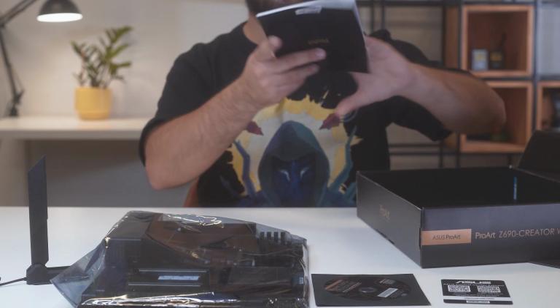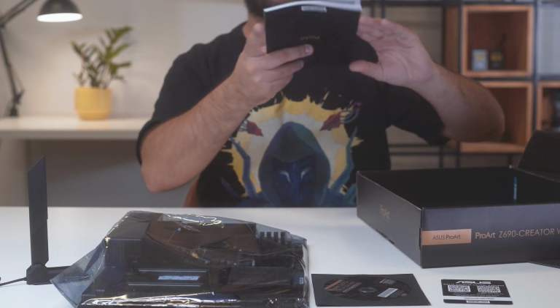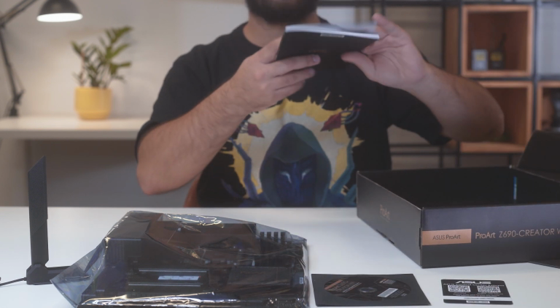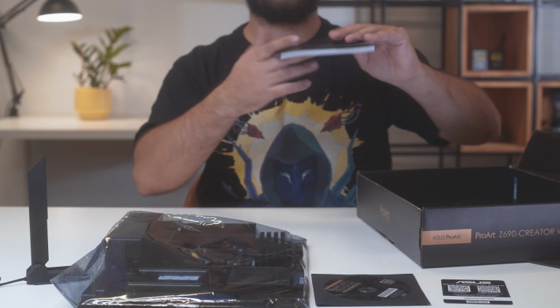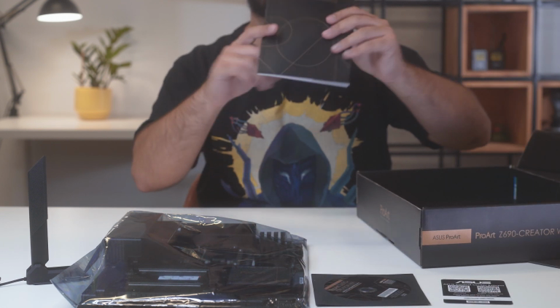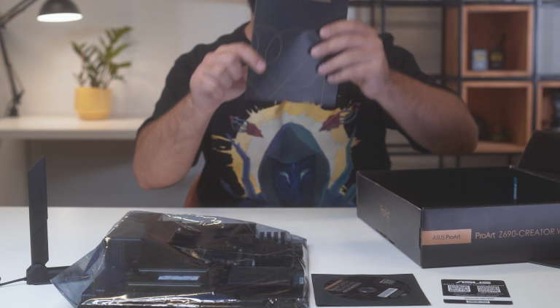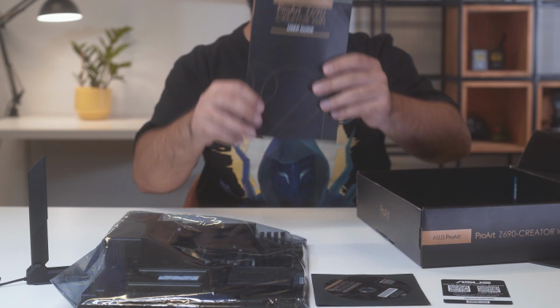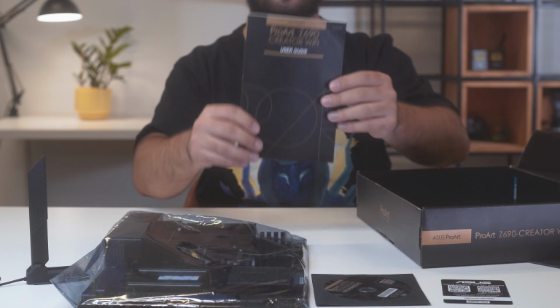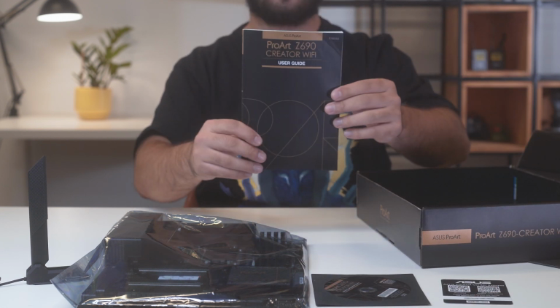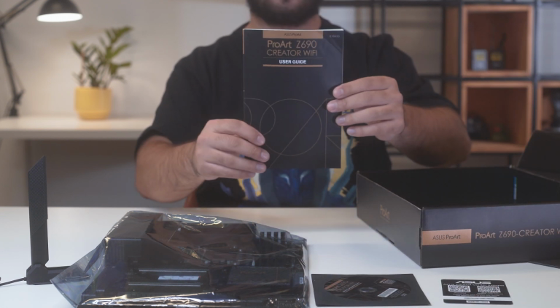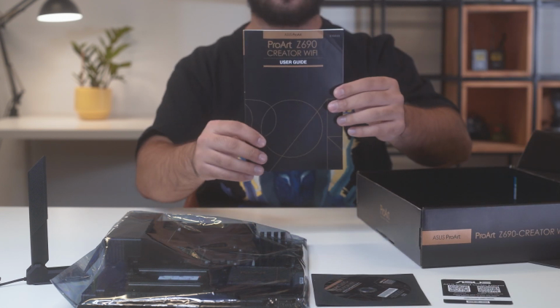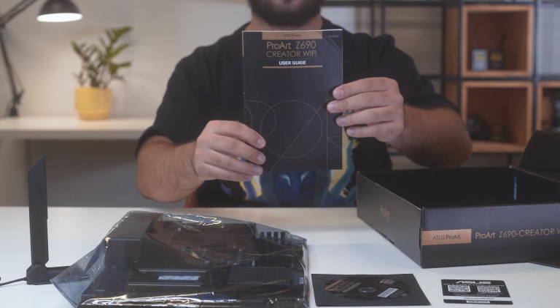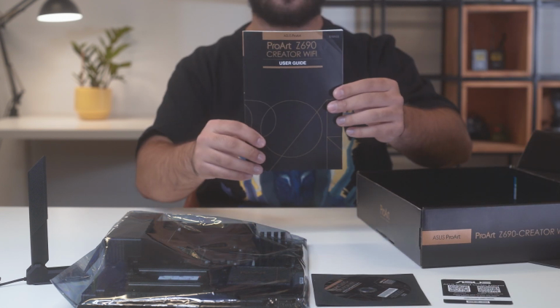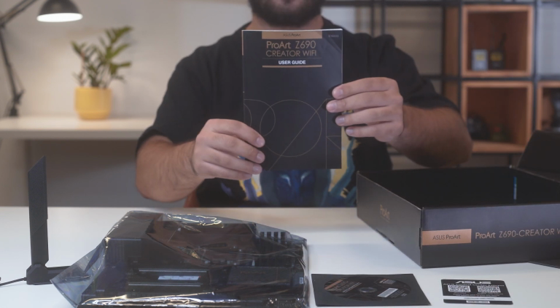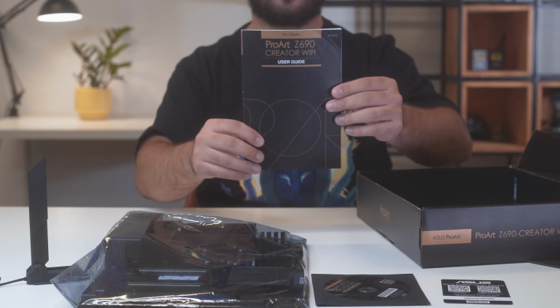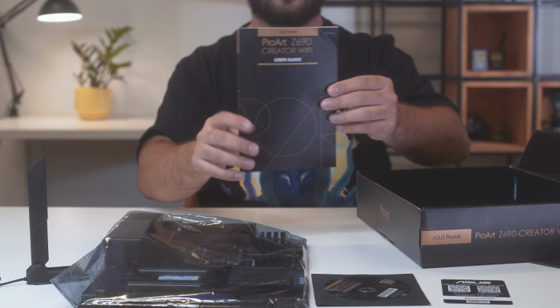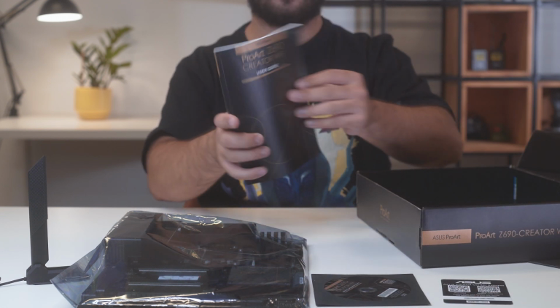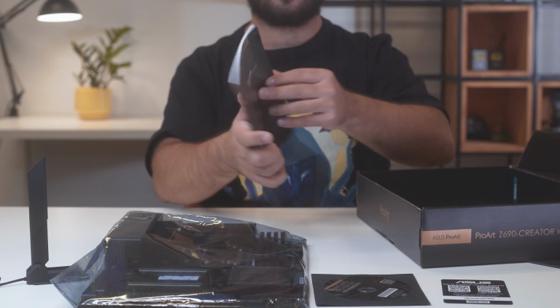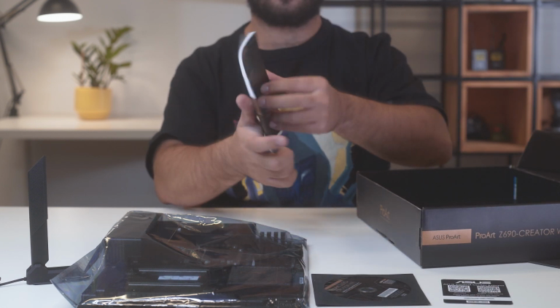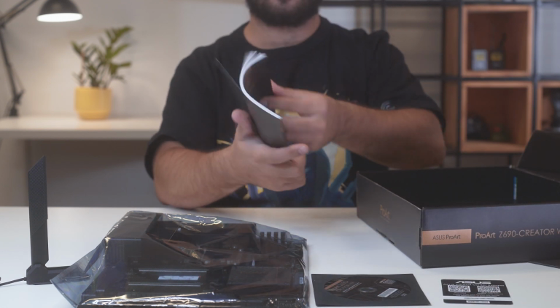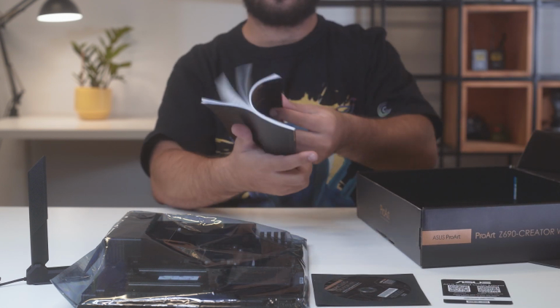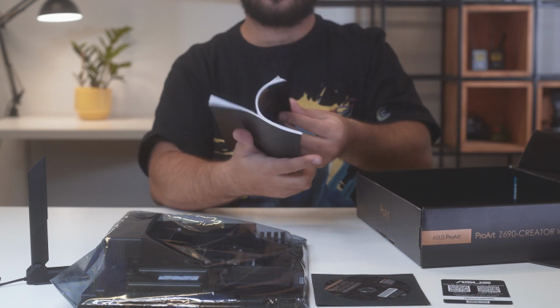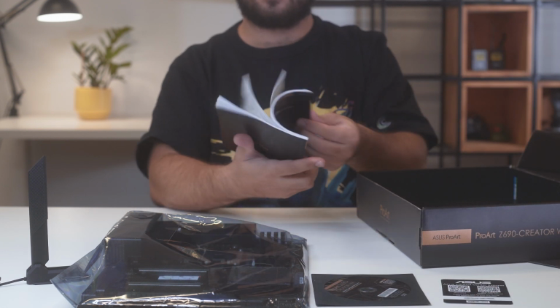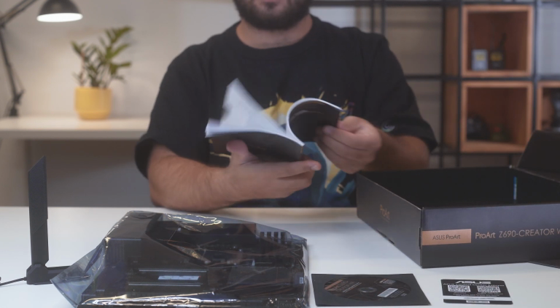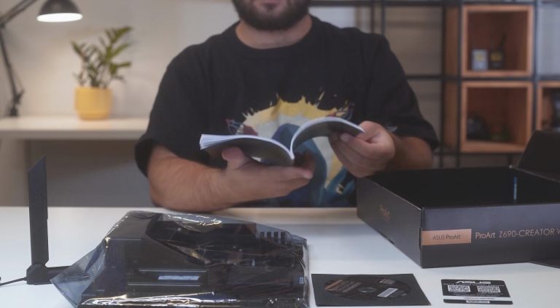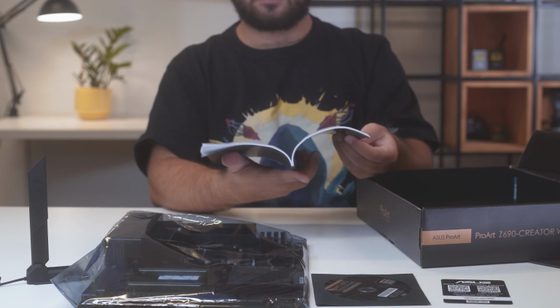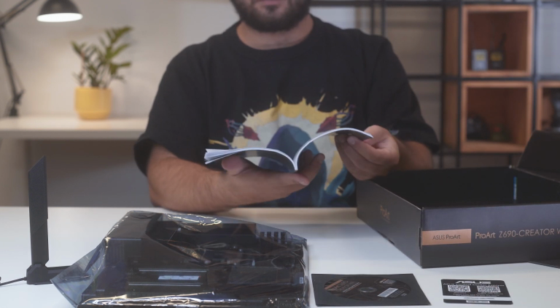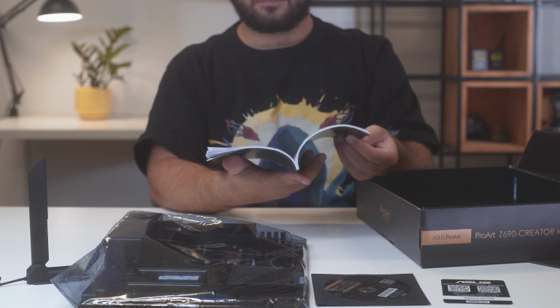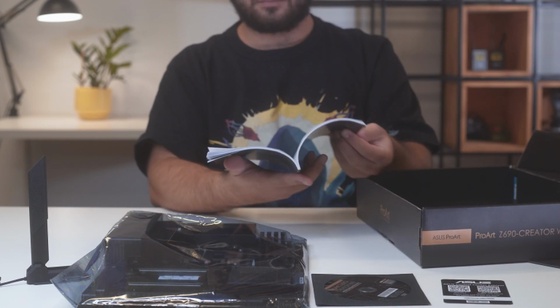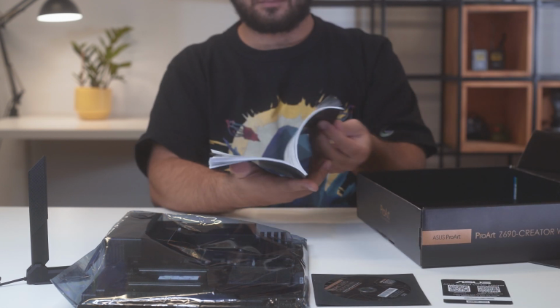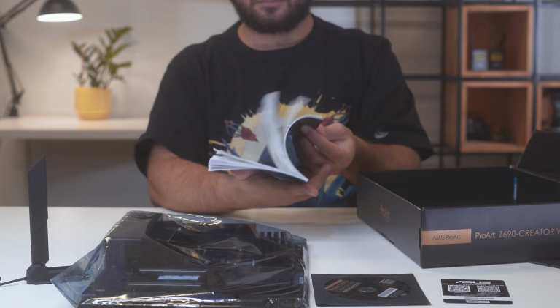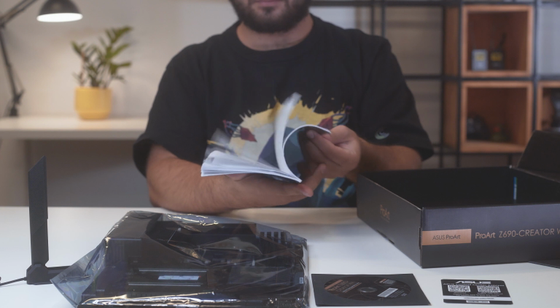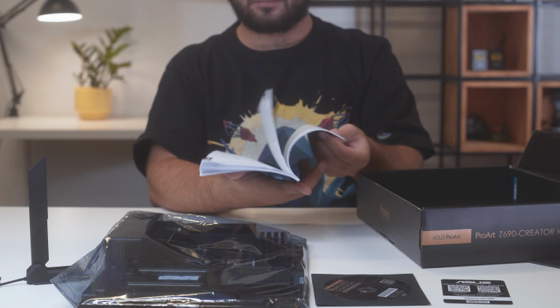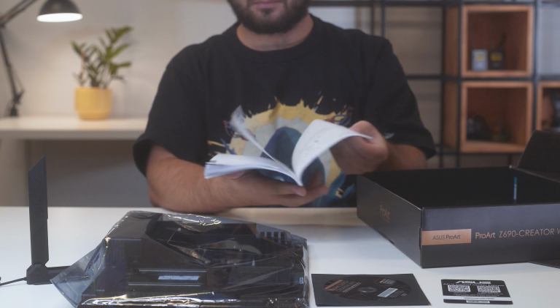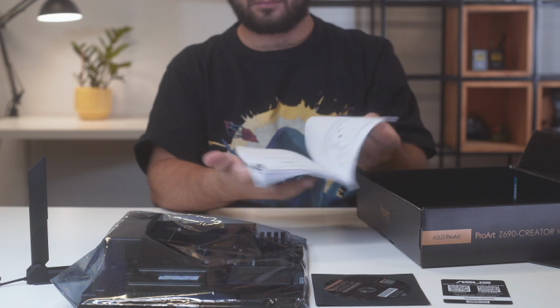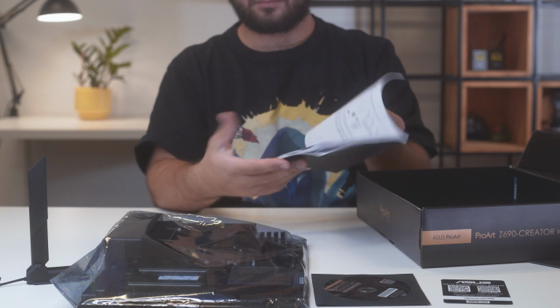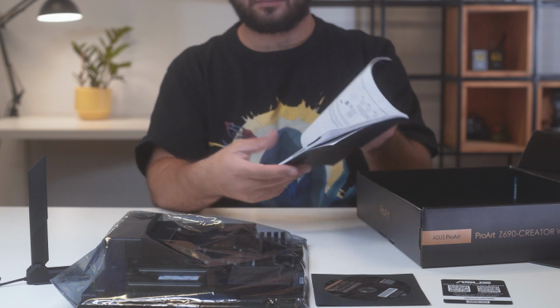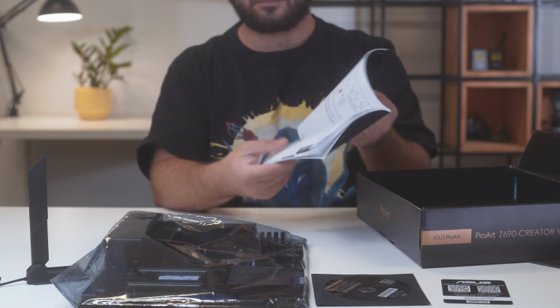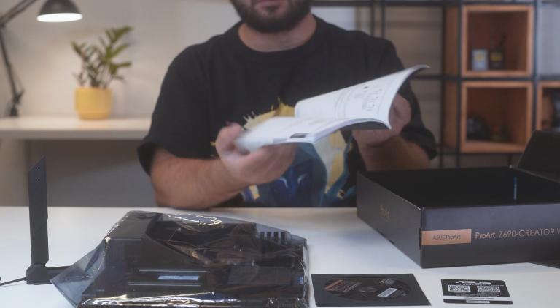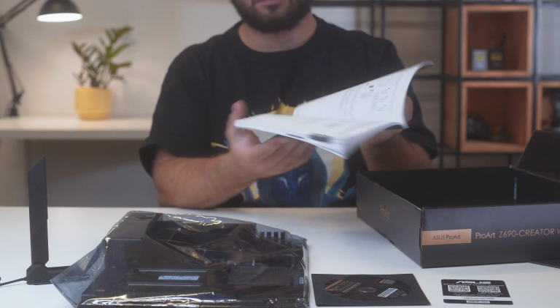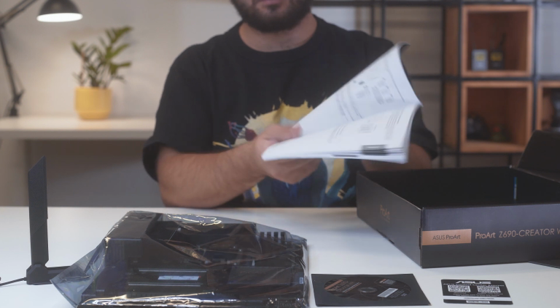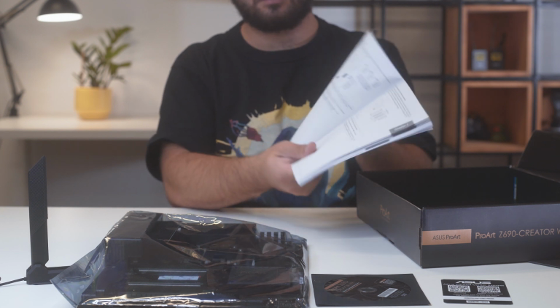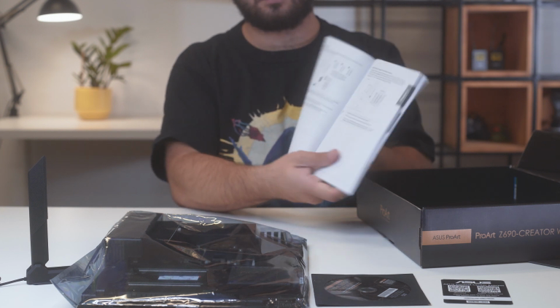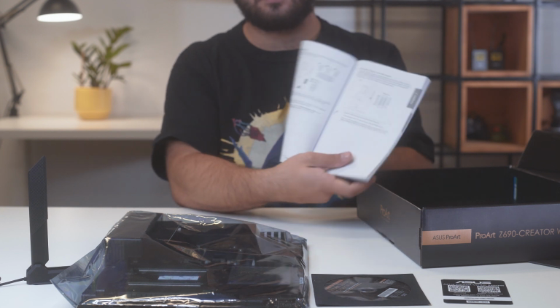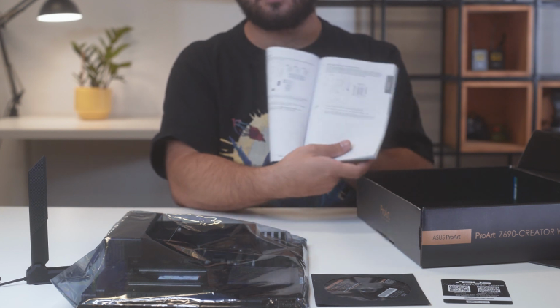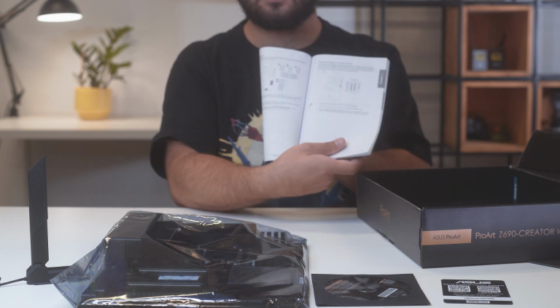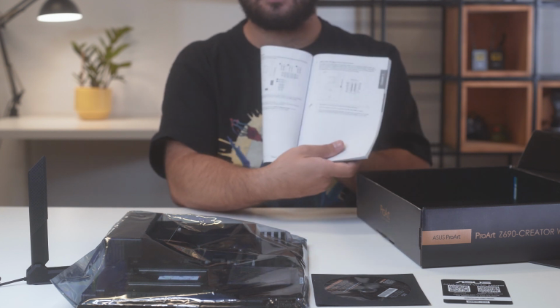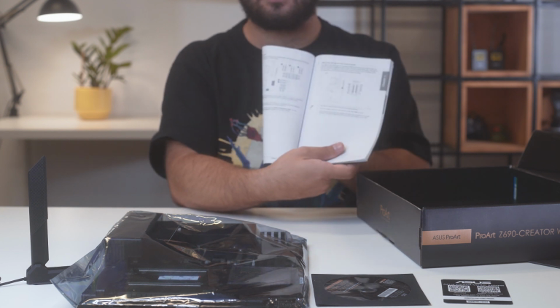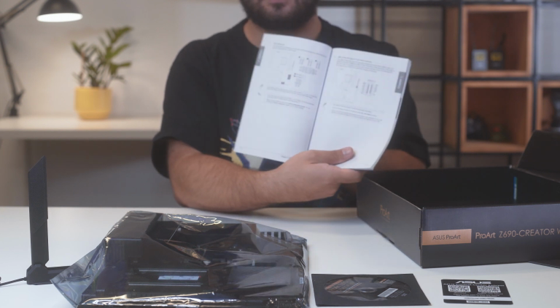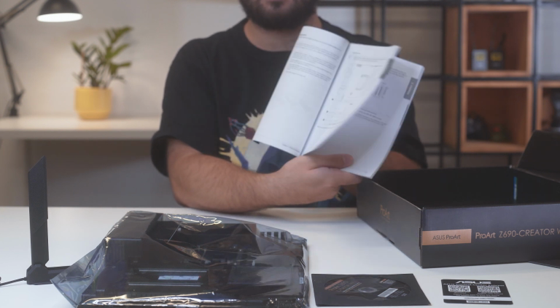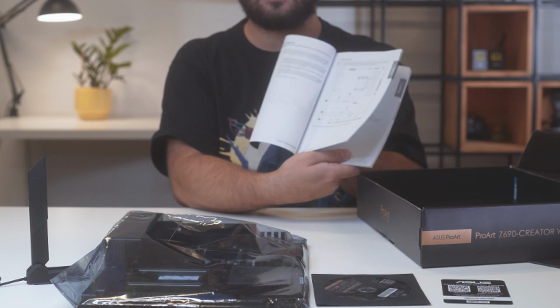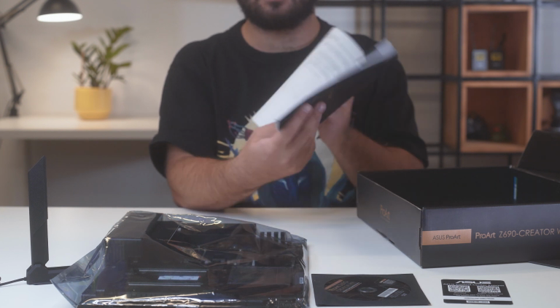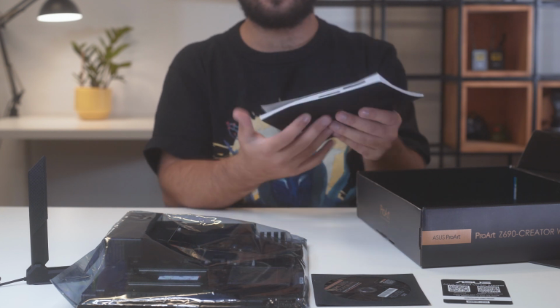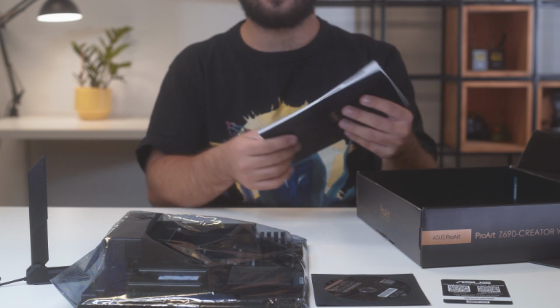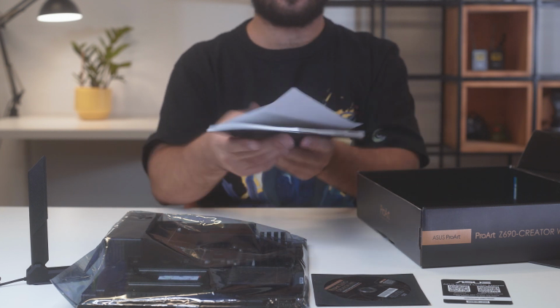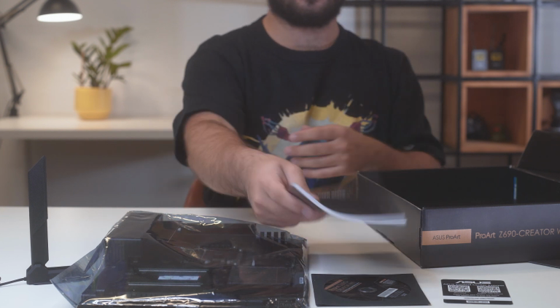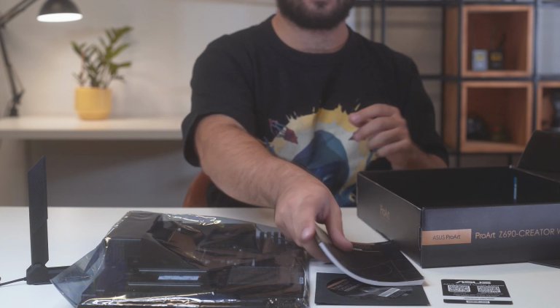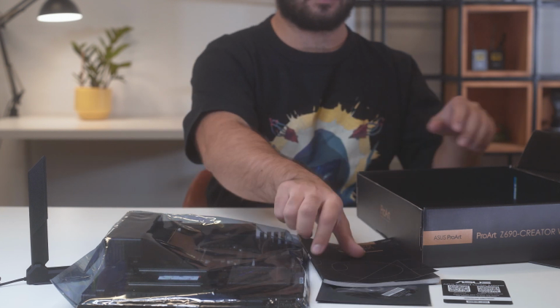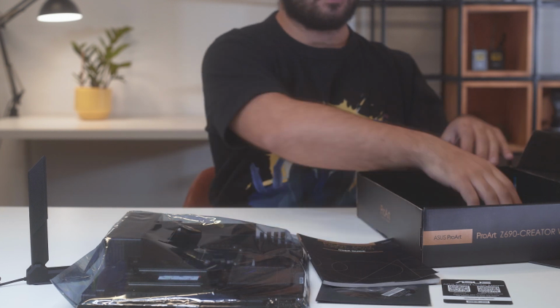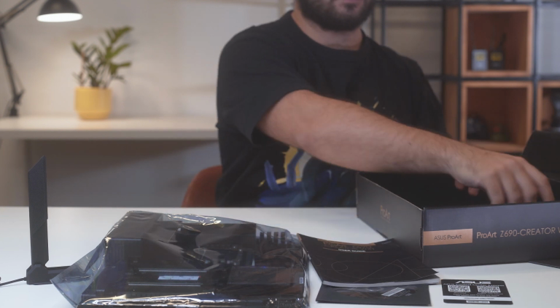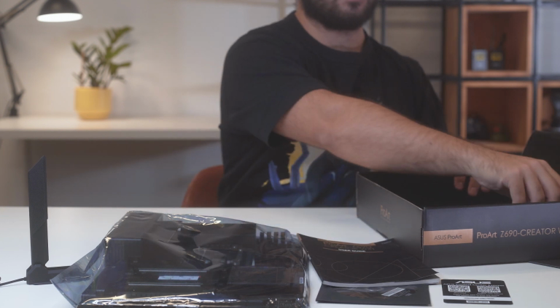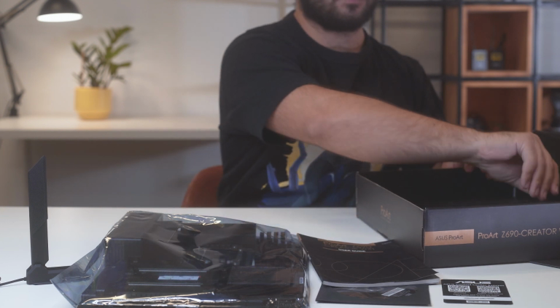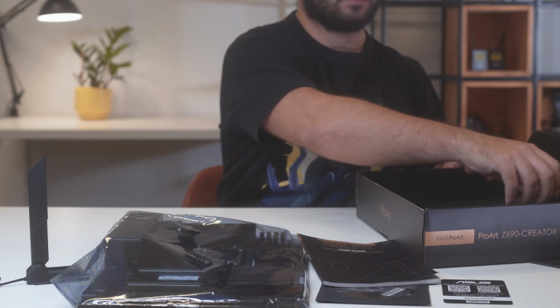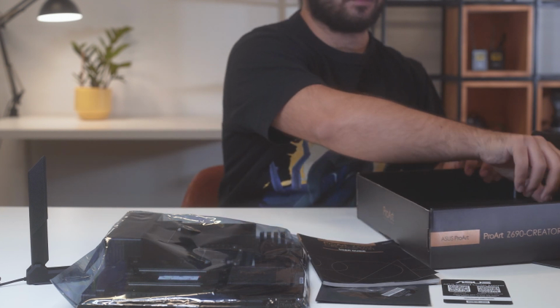It comes in stylish packaging inside of which there is a motherboard, Wi-Fi folding antenna, user manual and the standard set of cables.